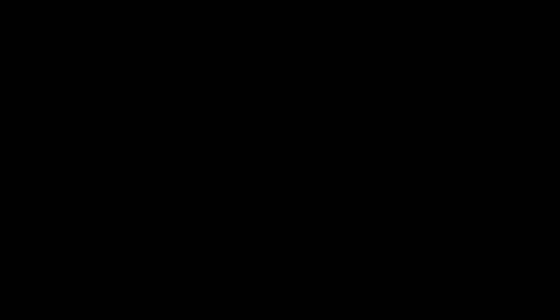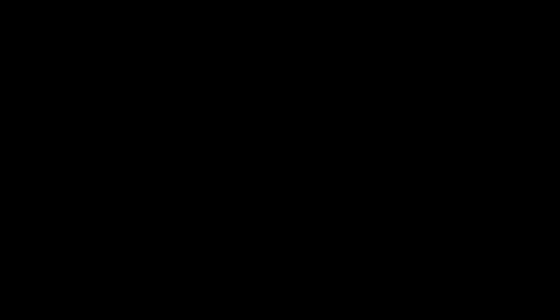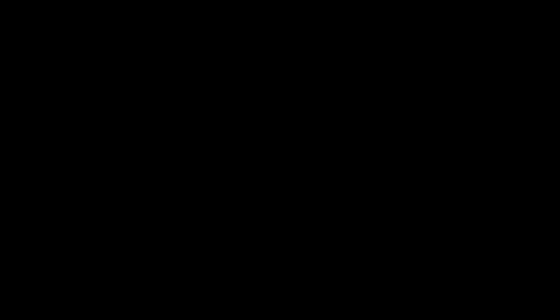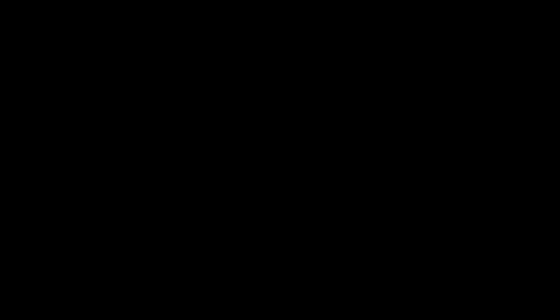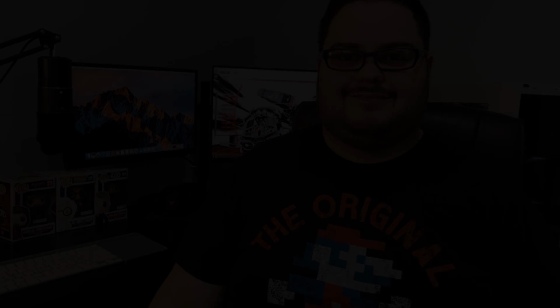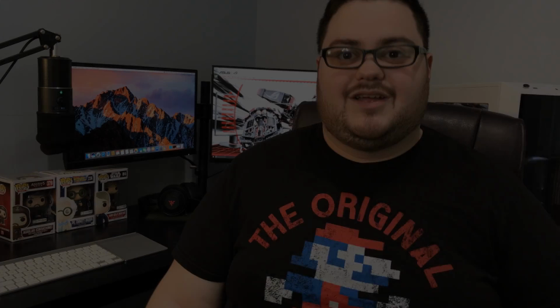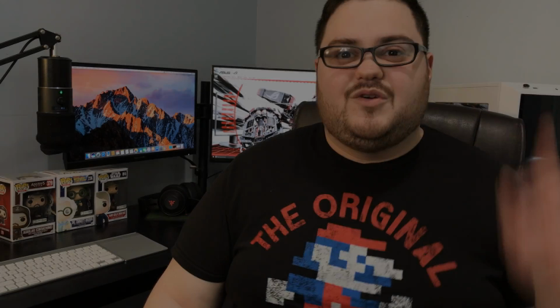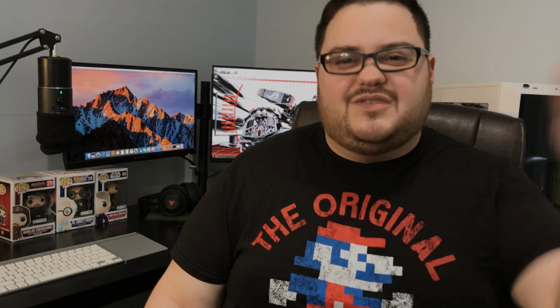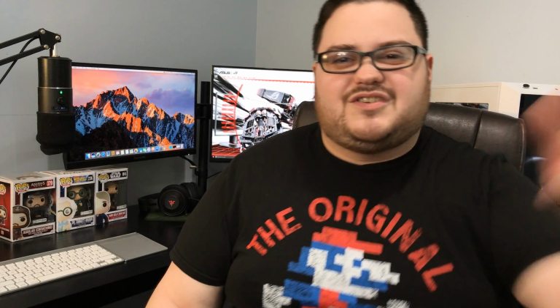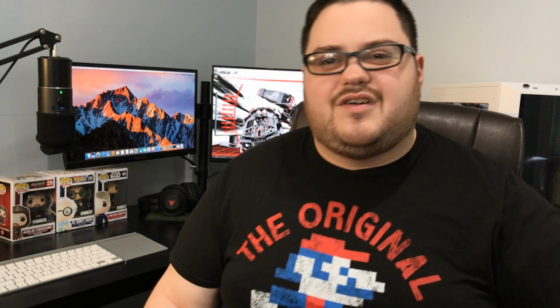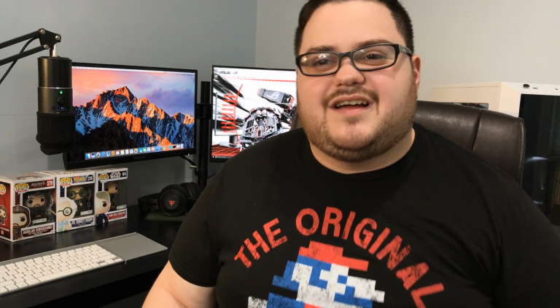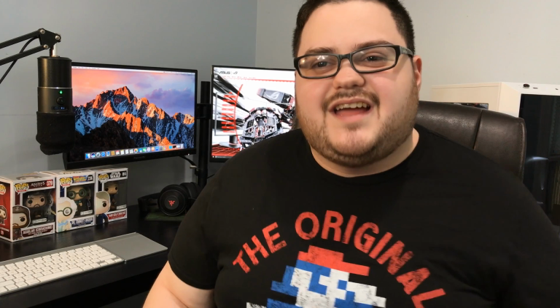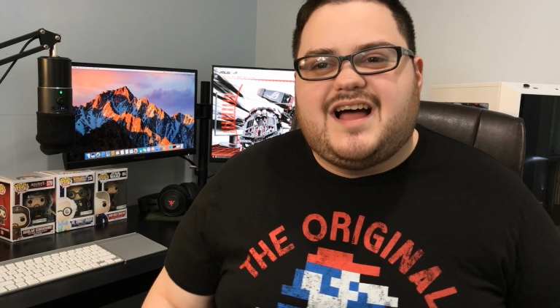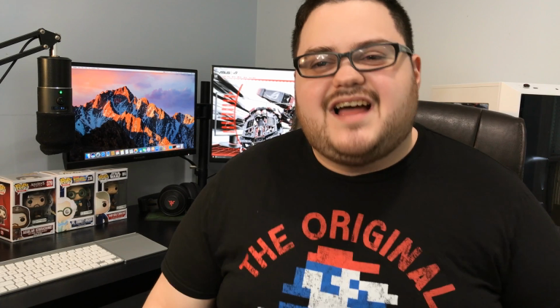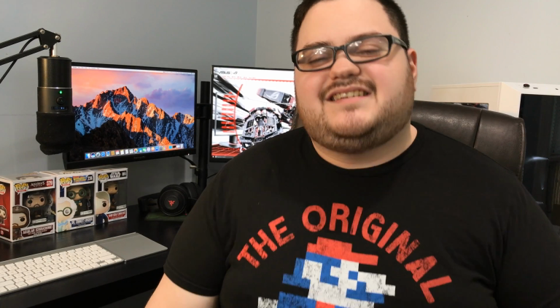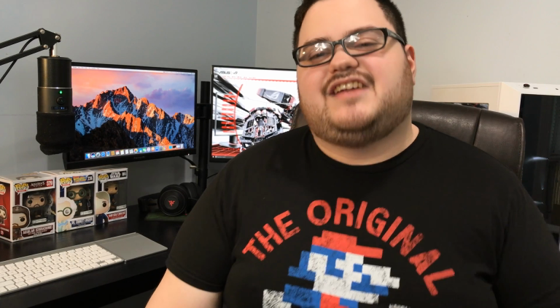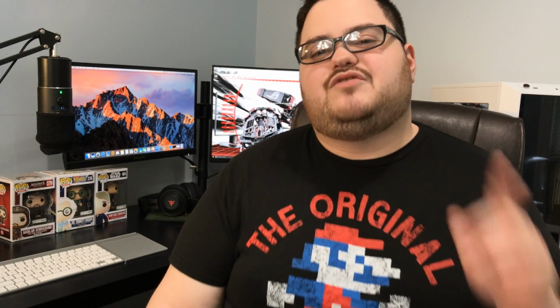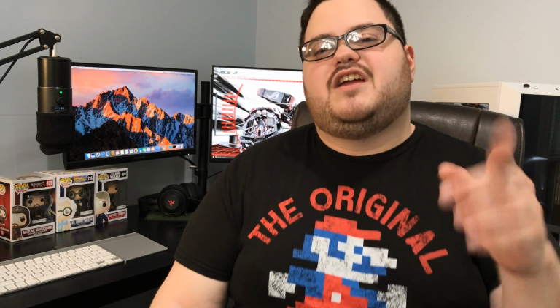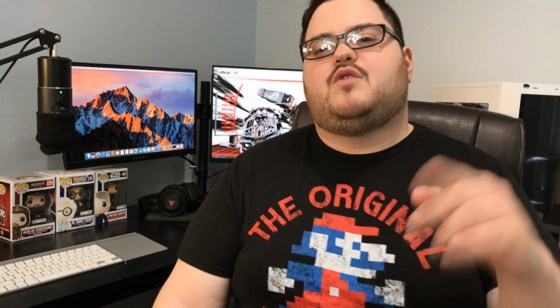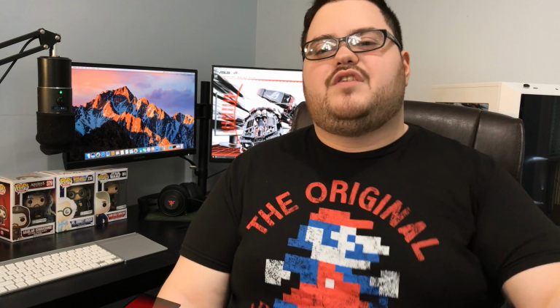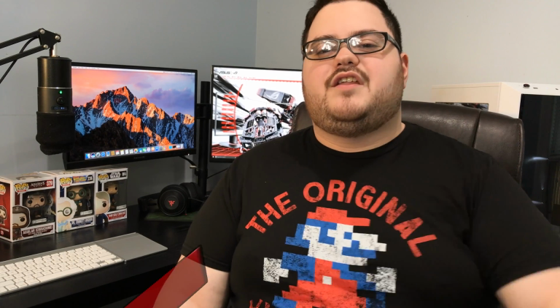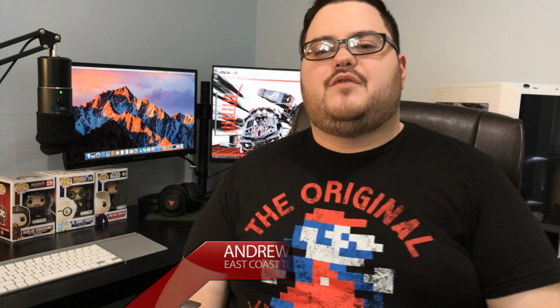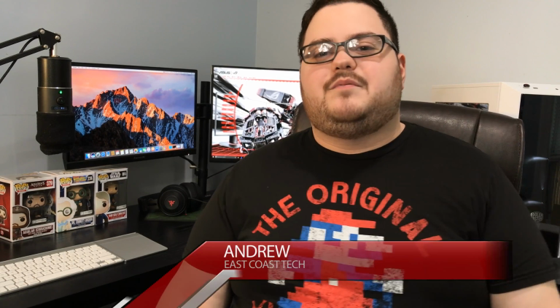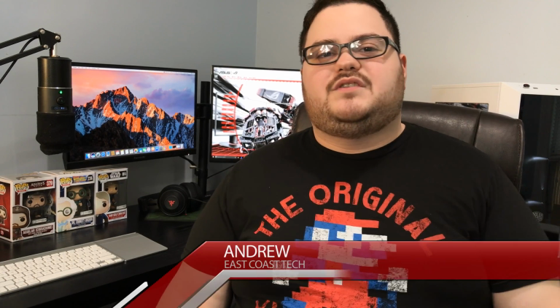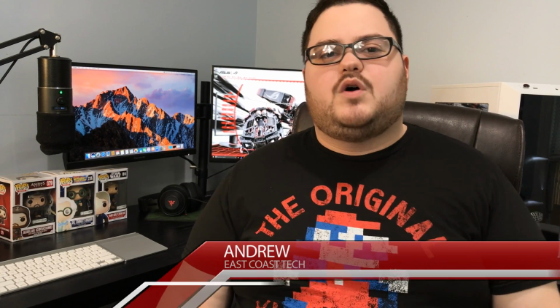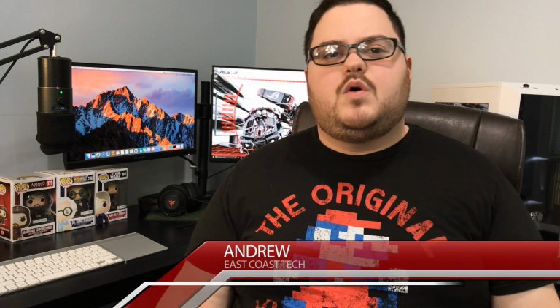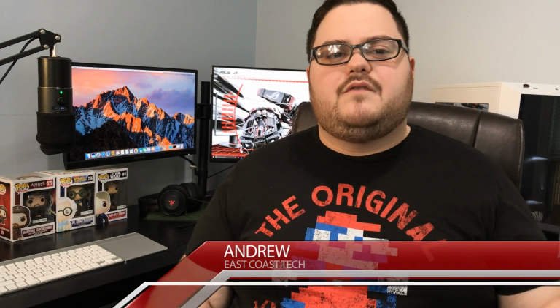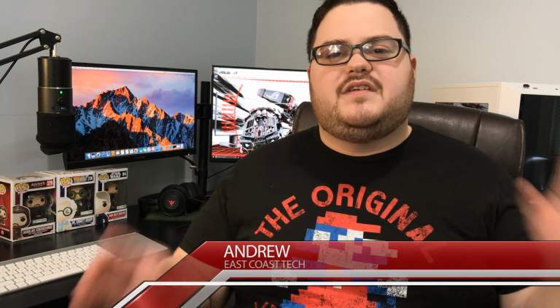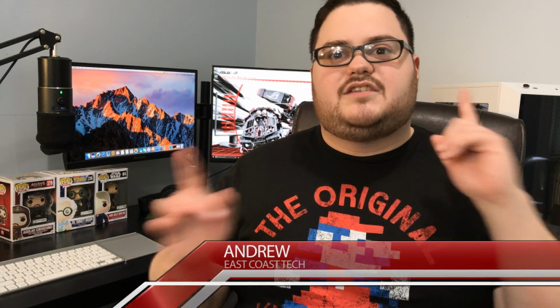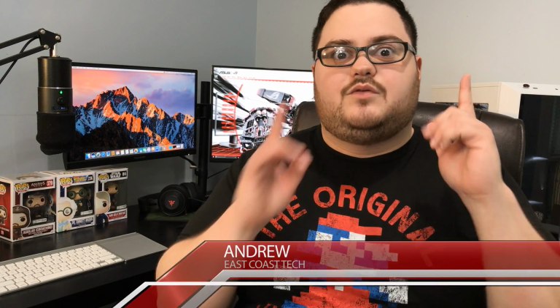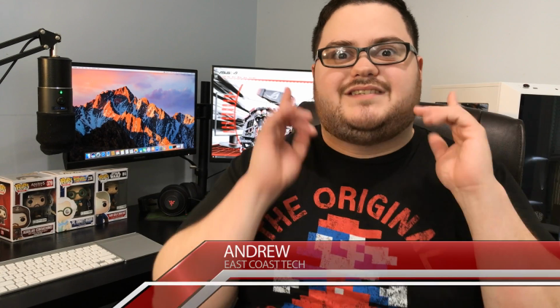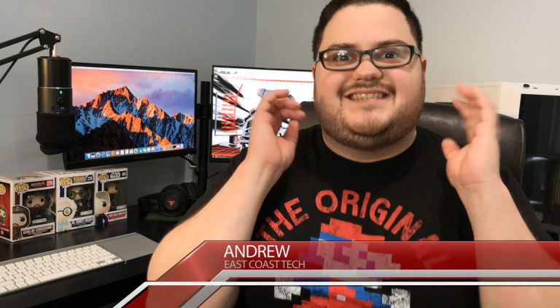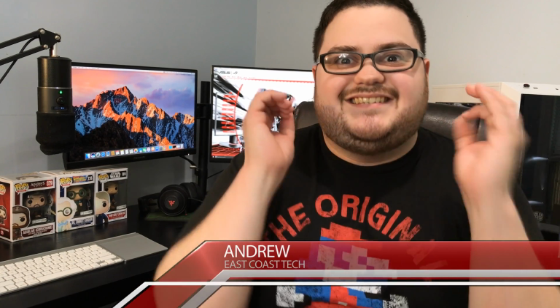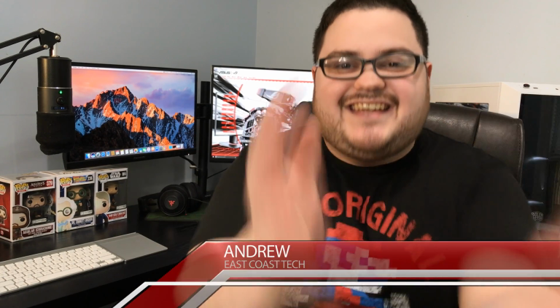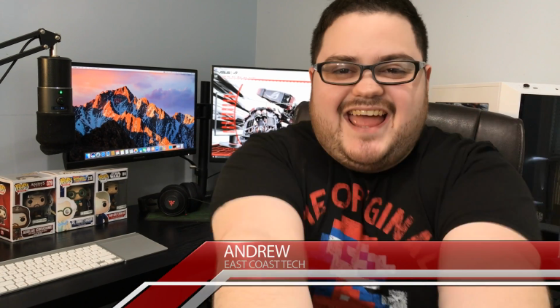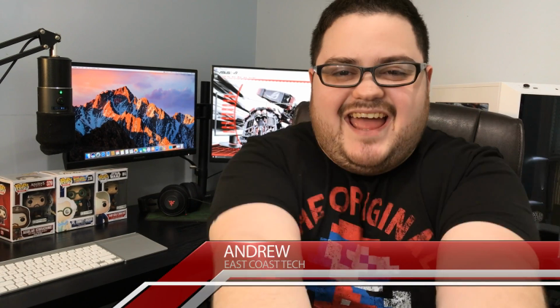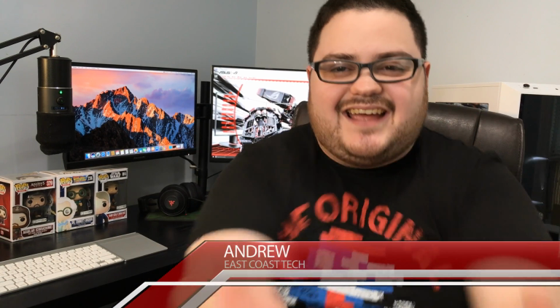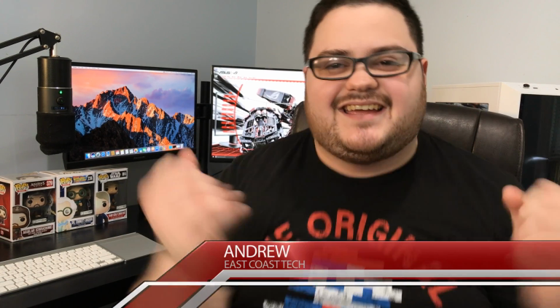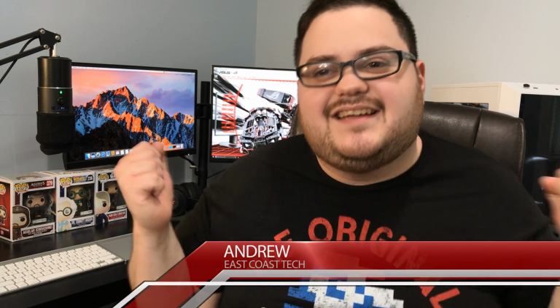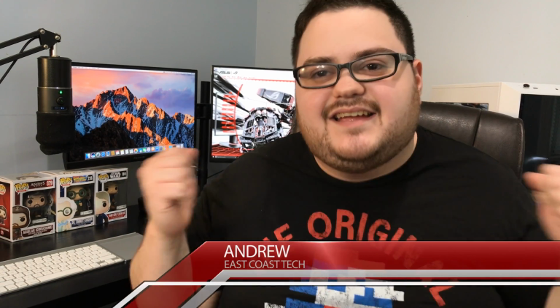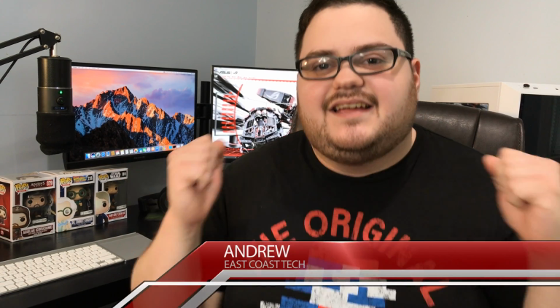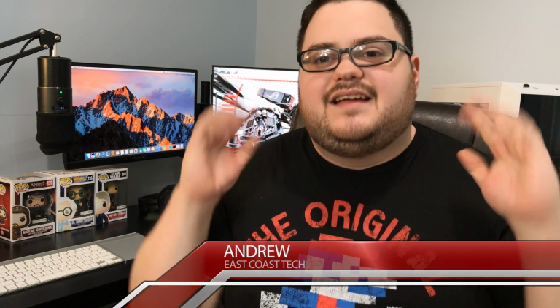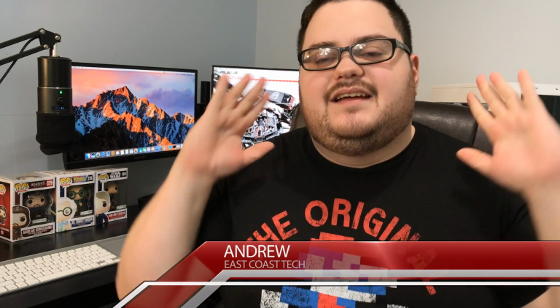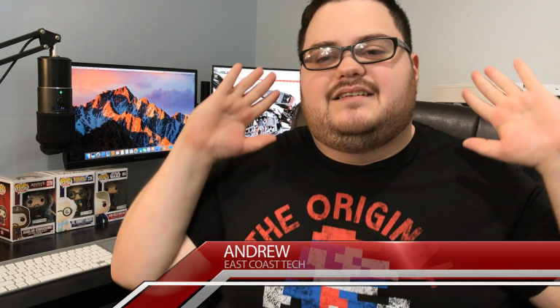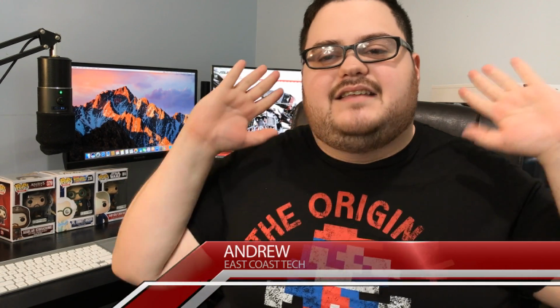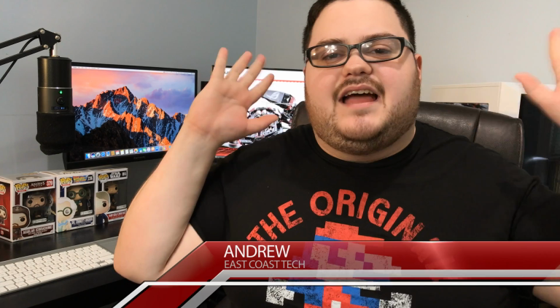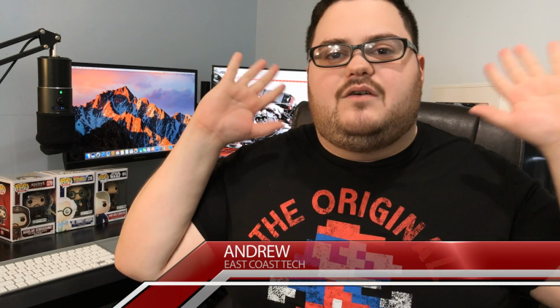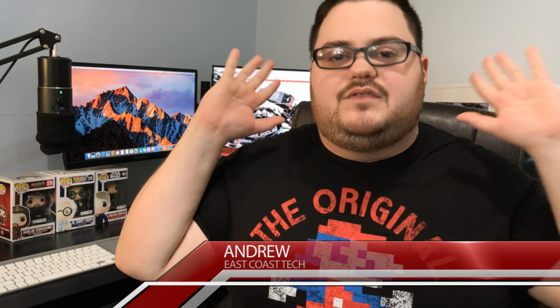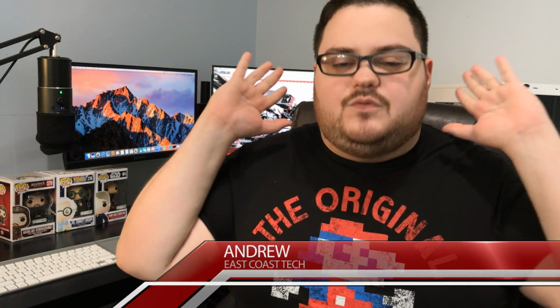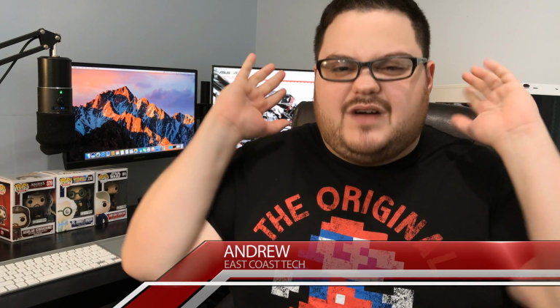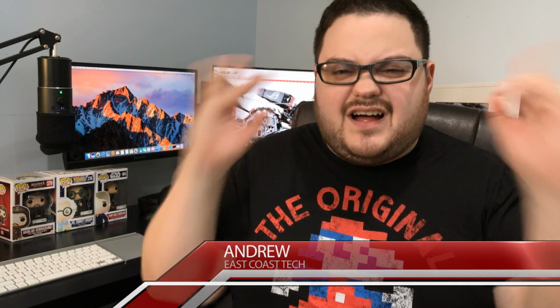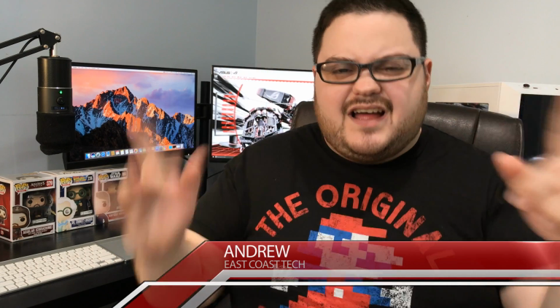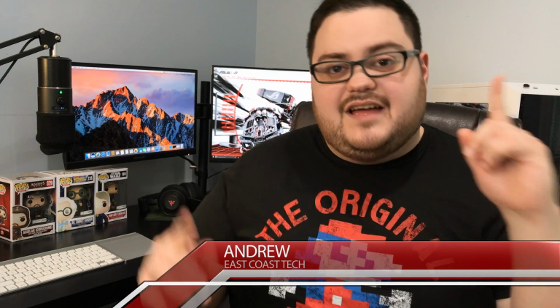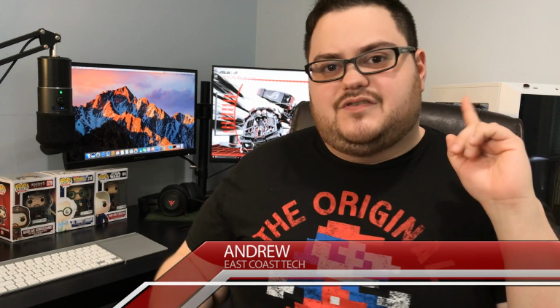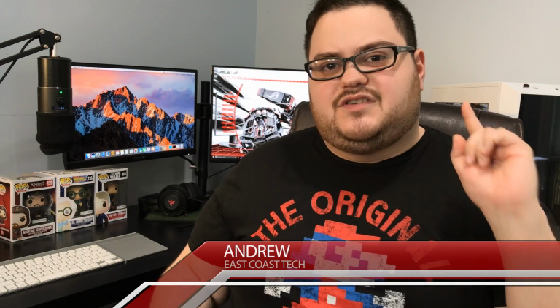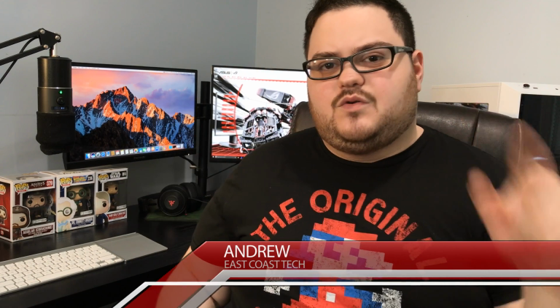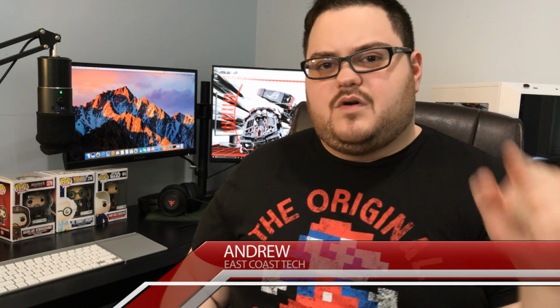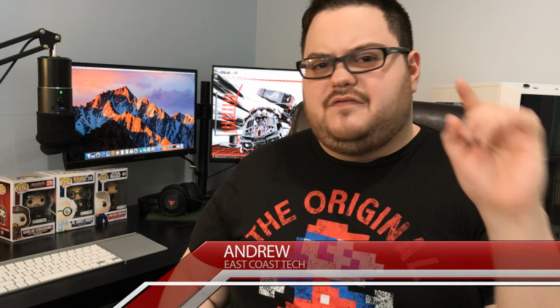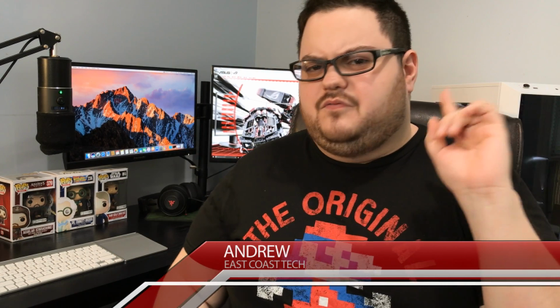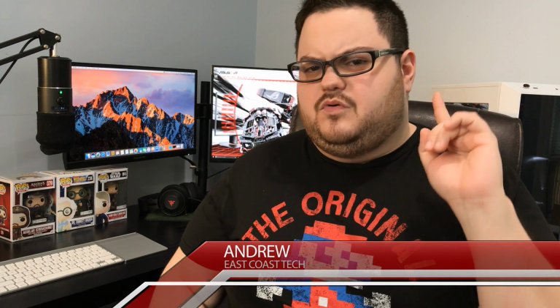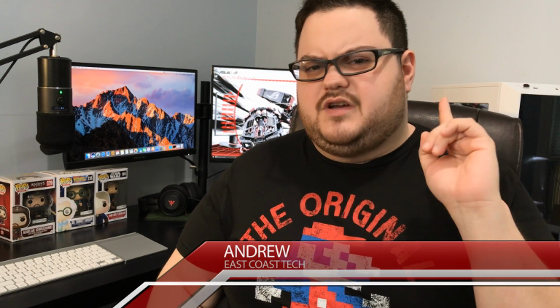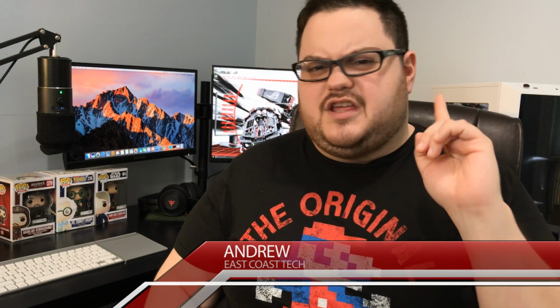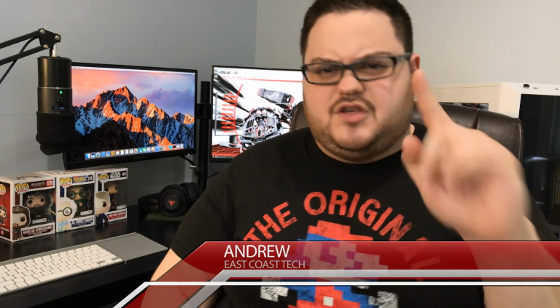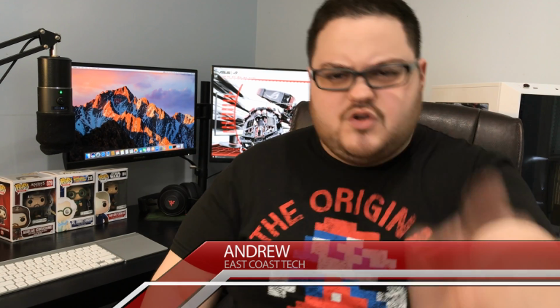What's going on guys? Andrew here with another episode of East Coast Tech. Do I have a story for you.